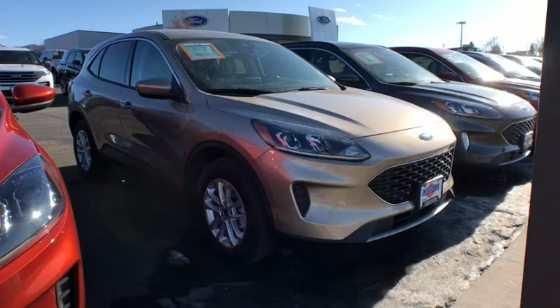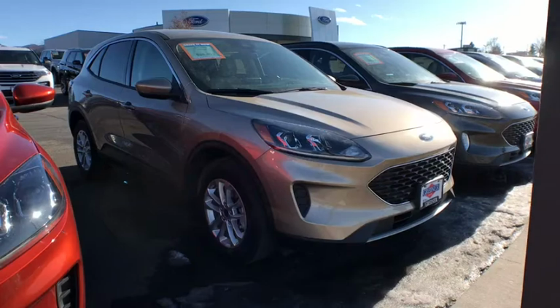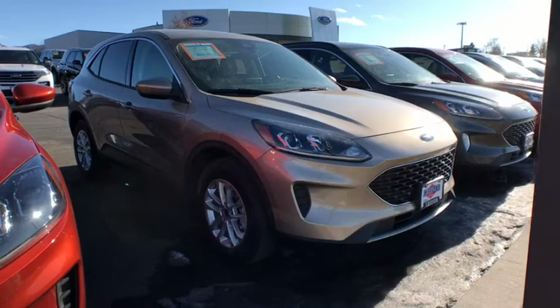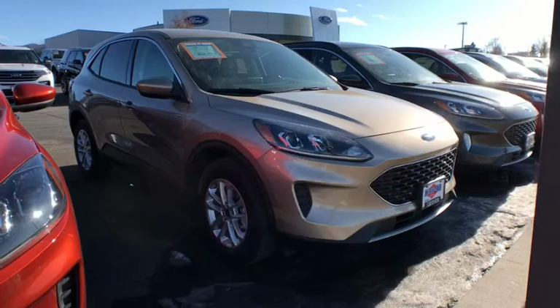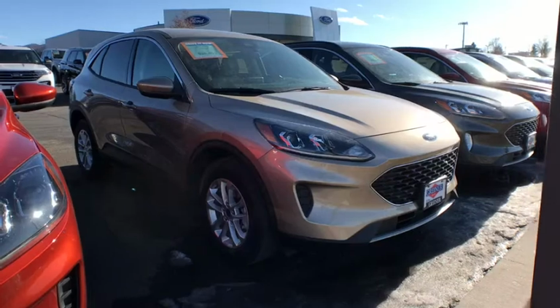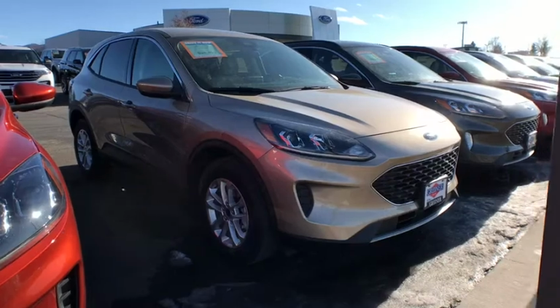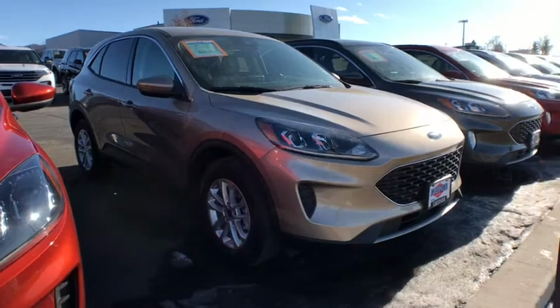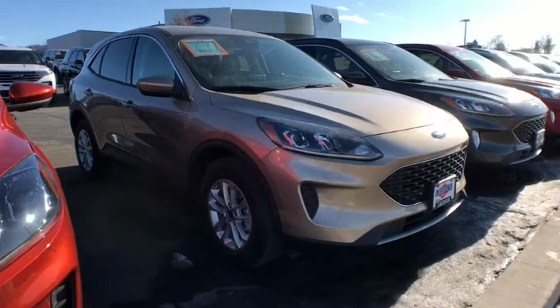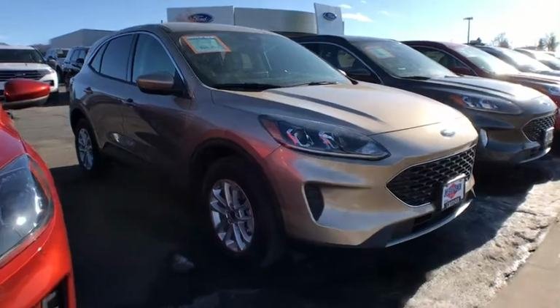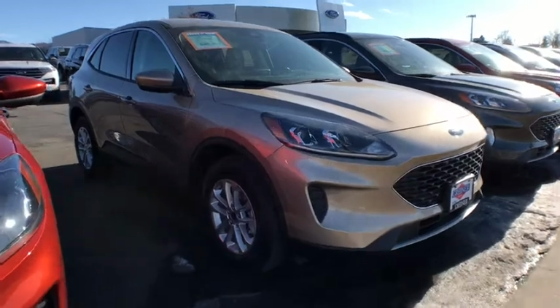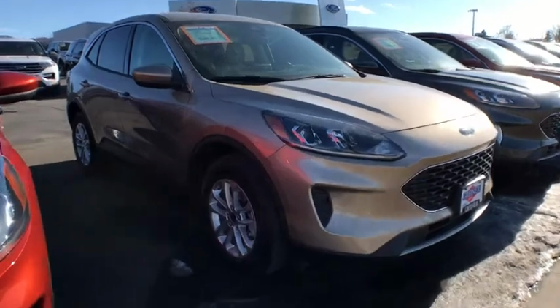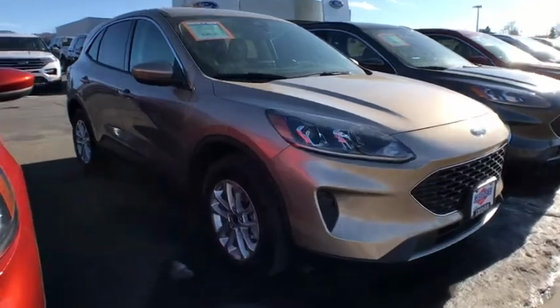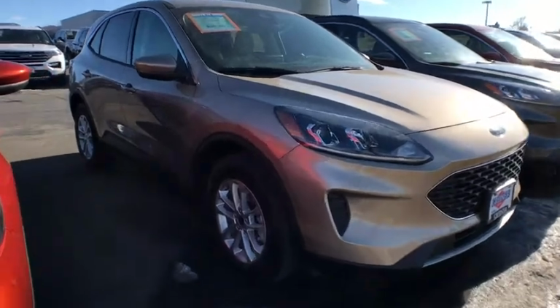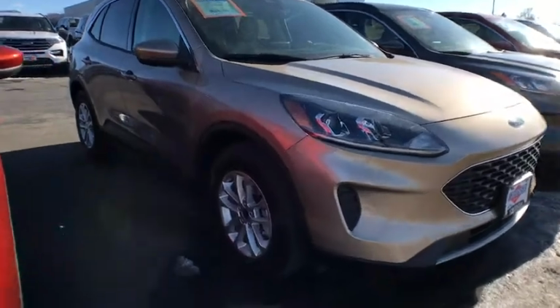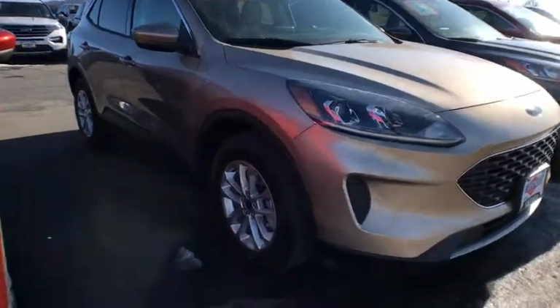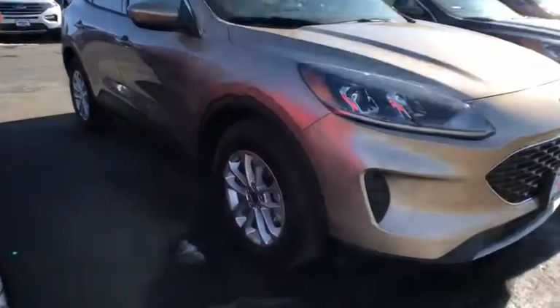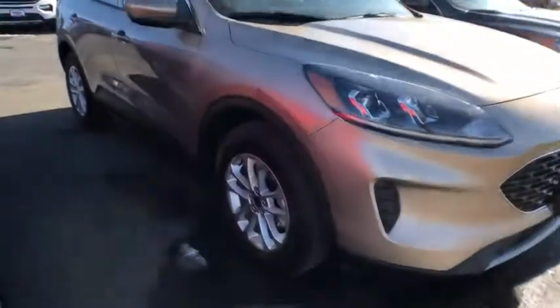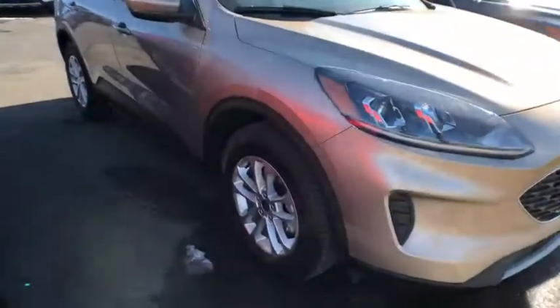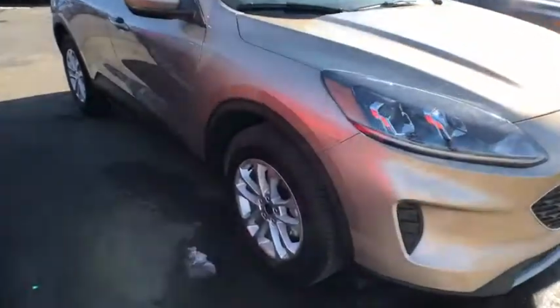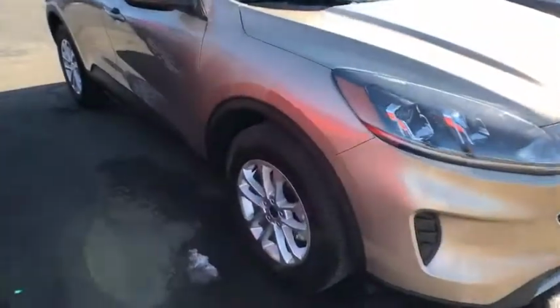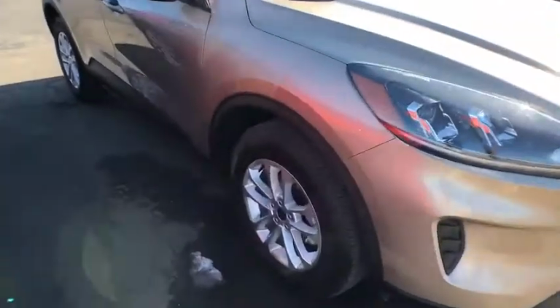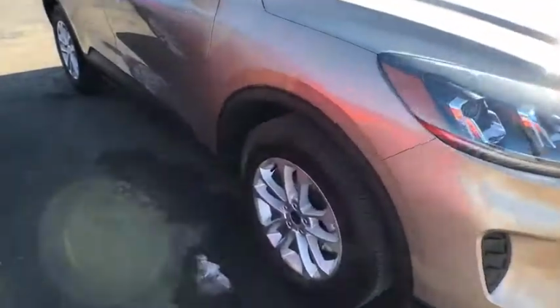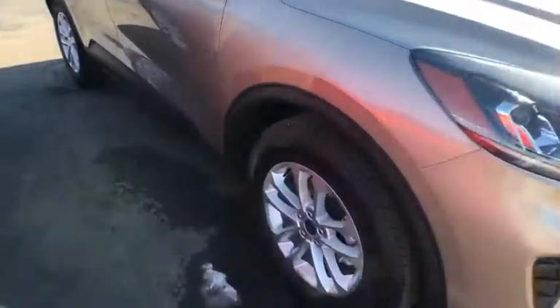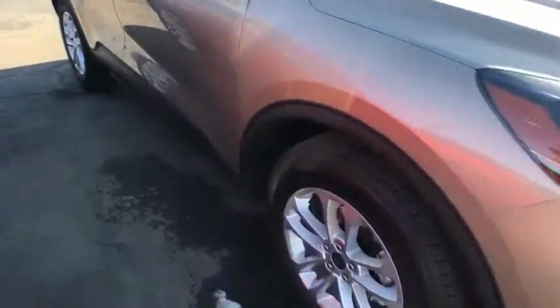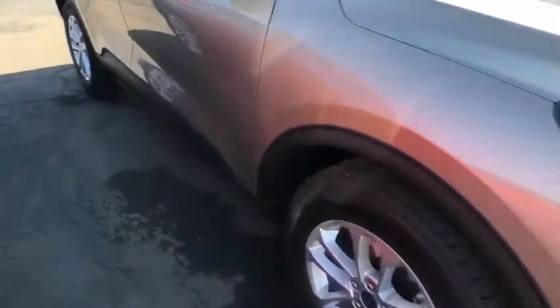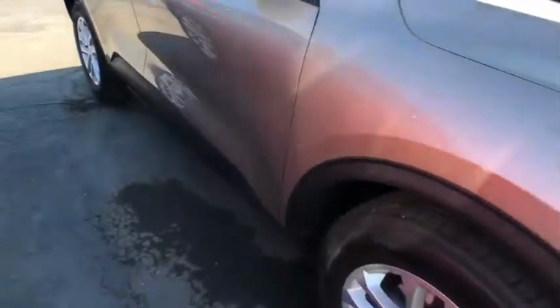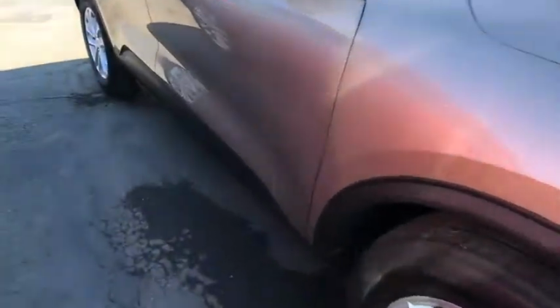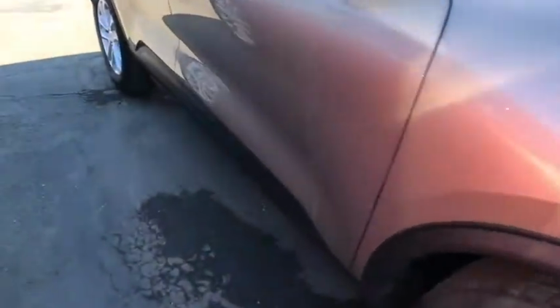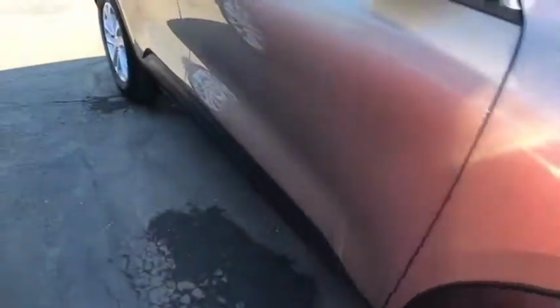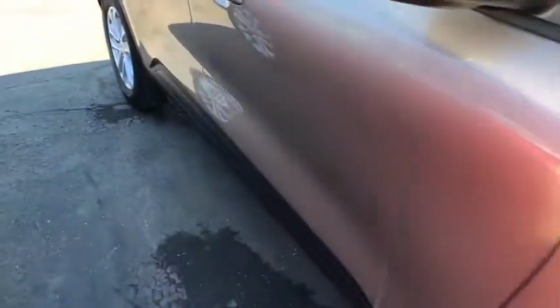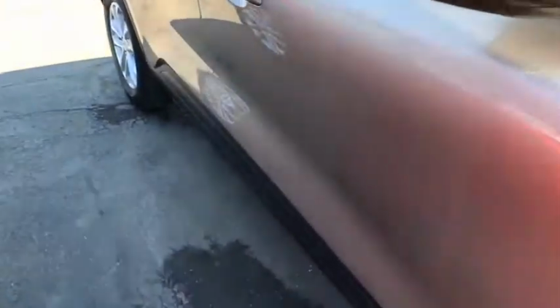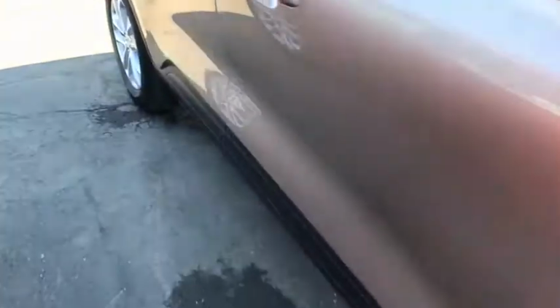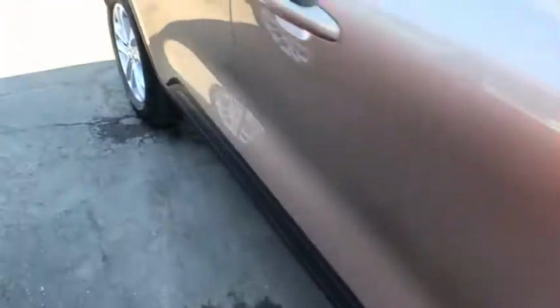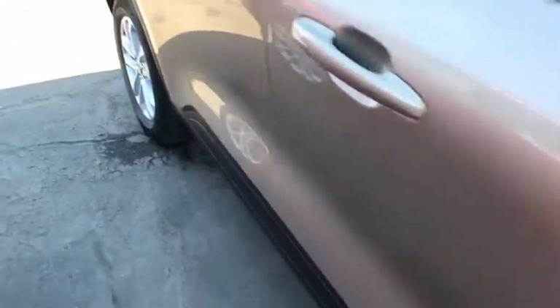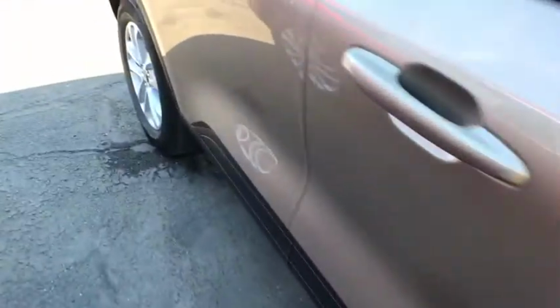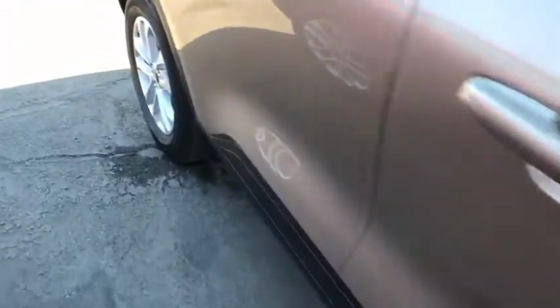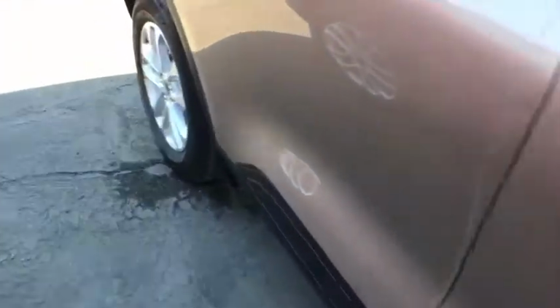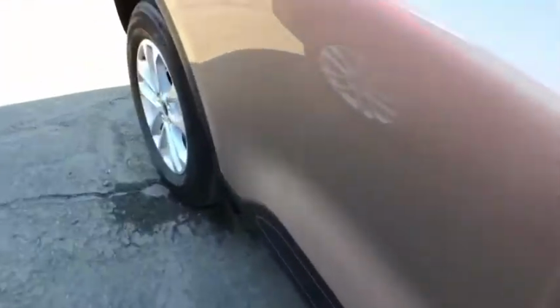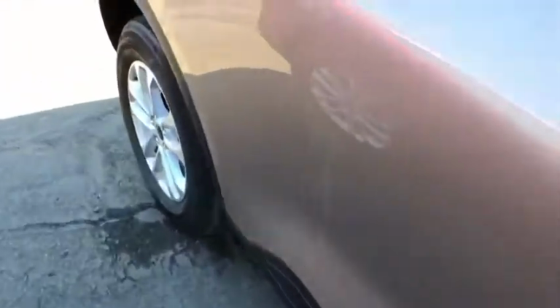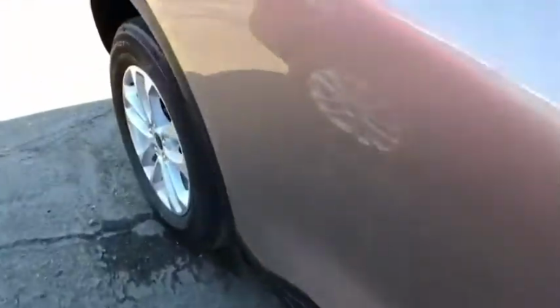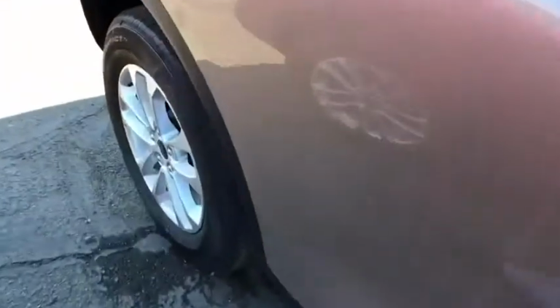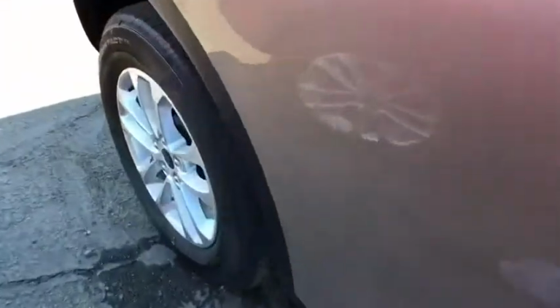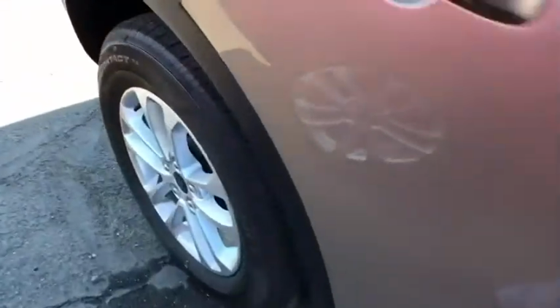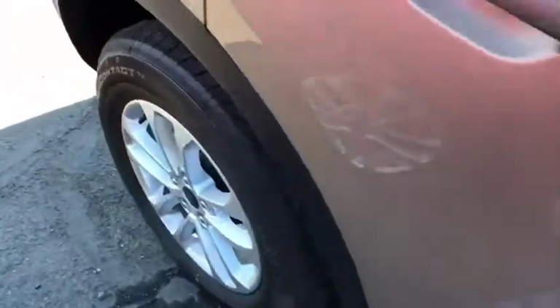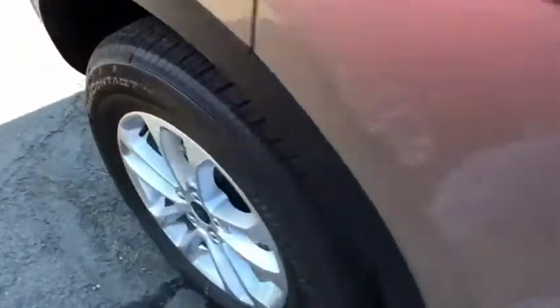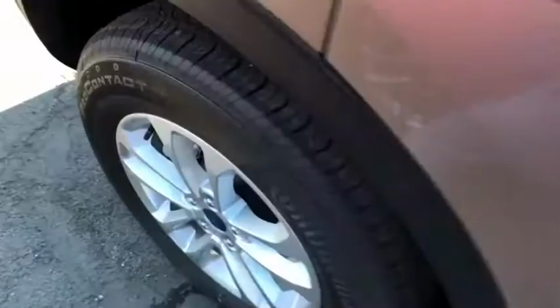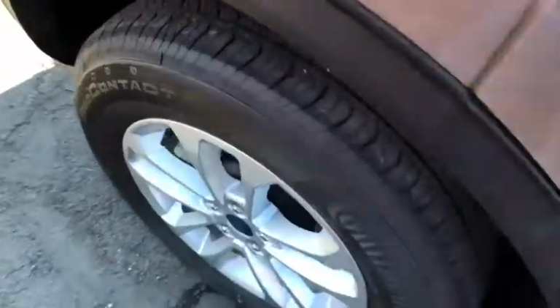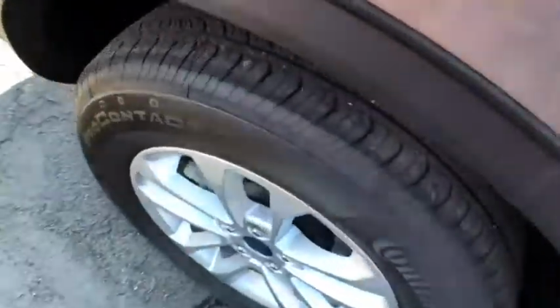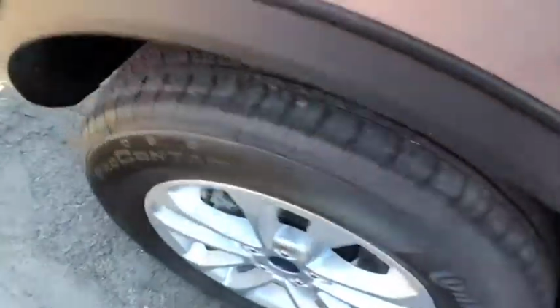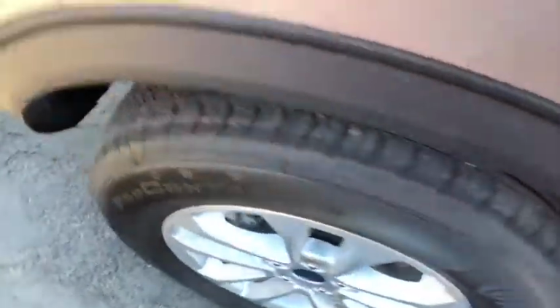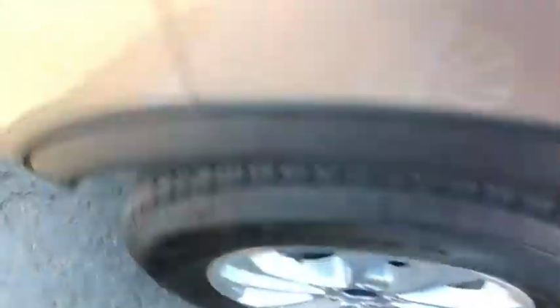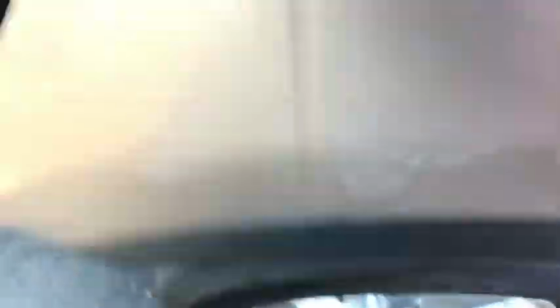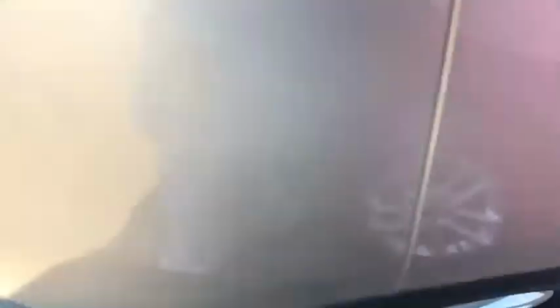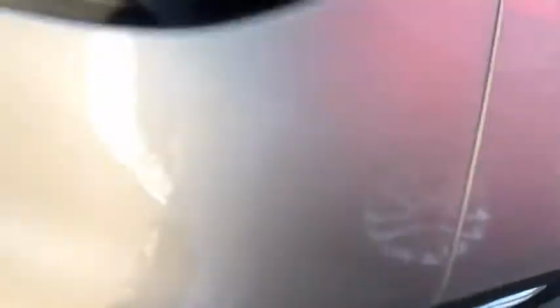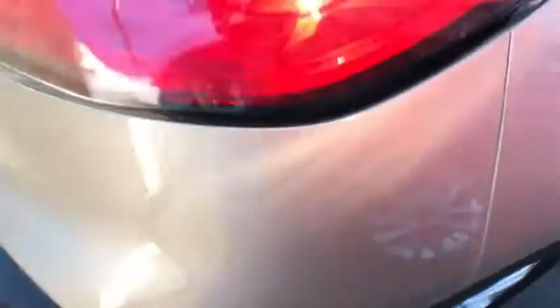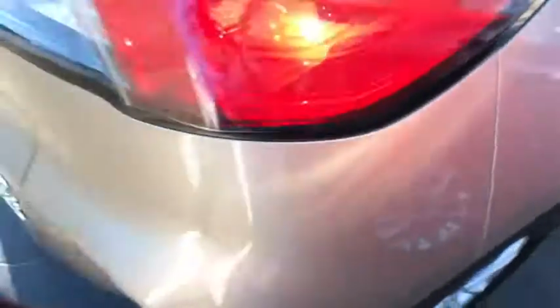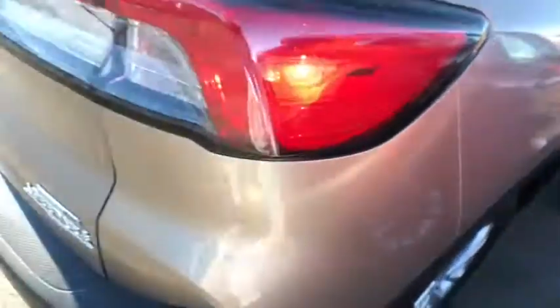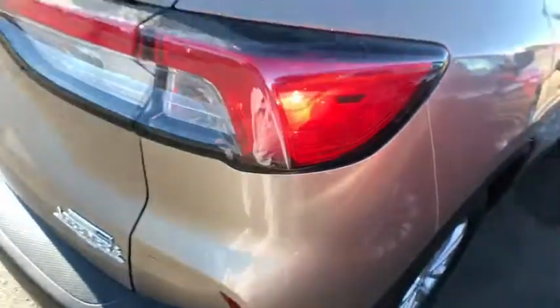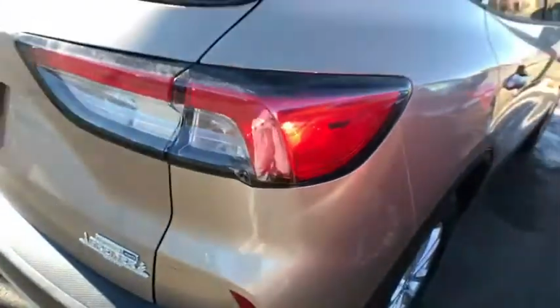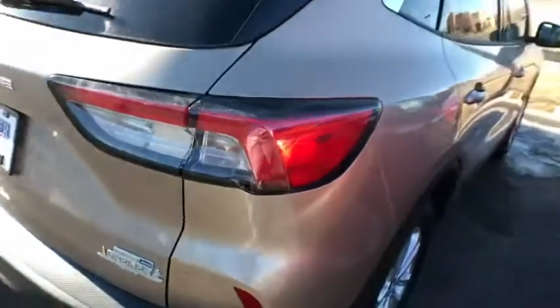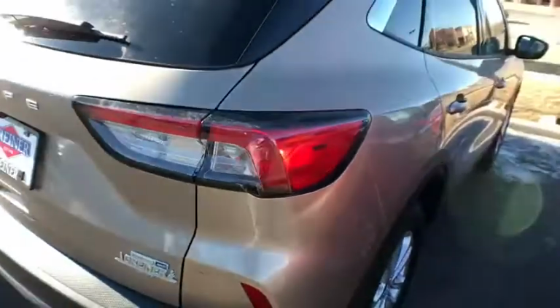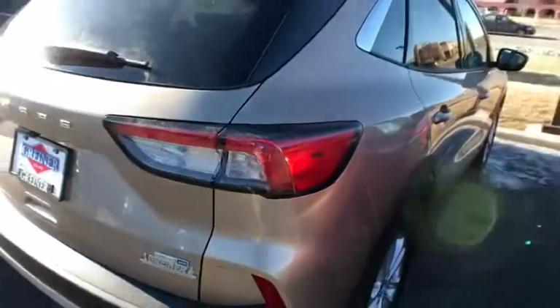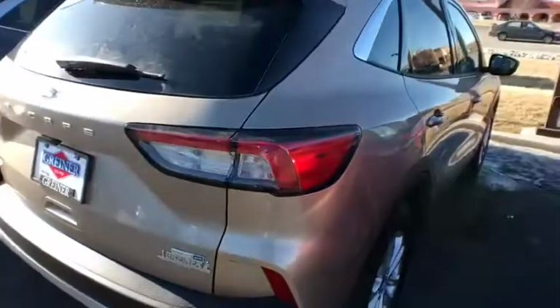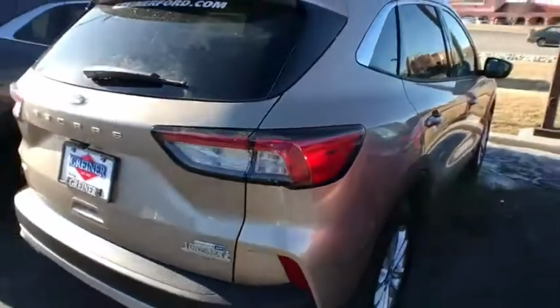Come test drive the 2020 Ford Escape. Gas engines flex, tow, sip and go with Ford Escape.